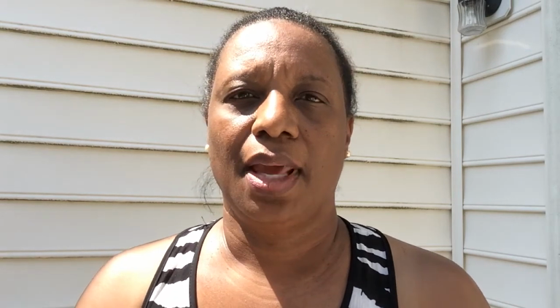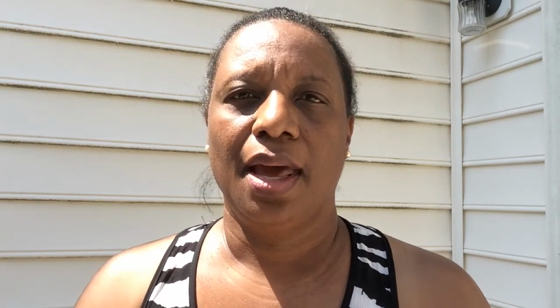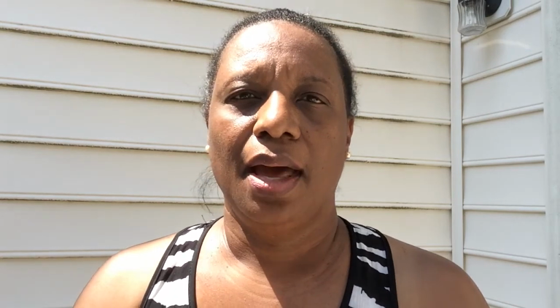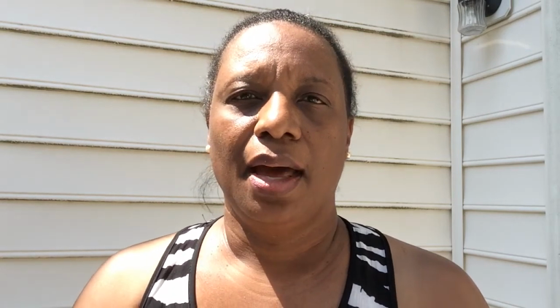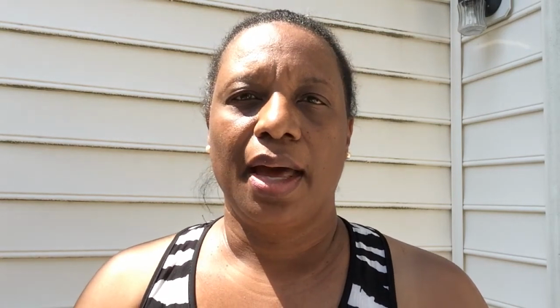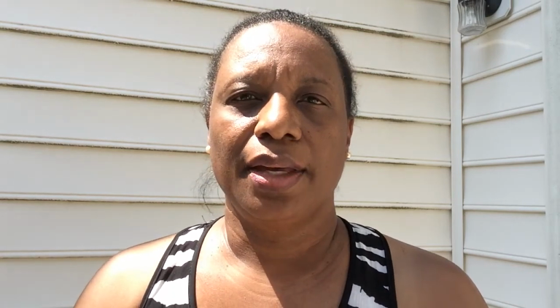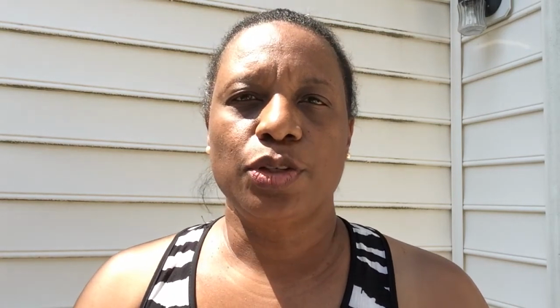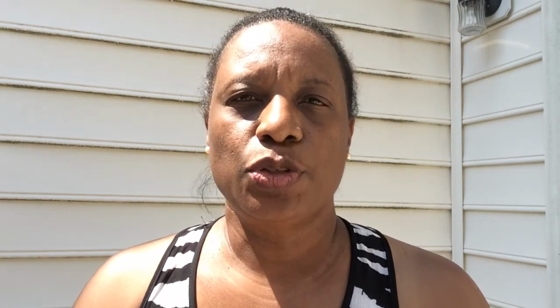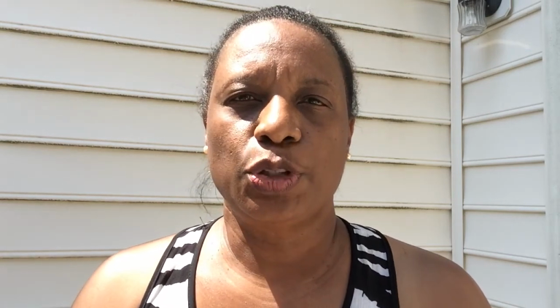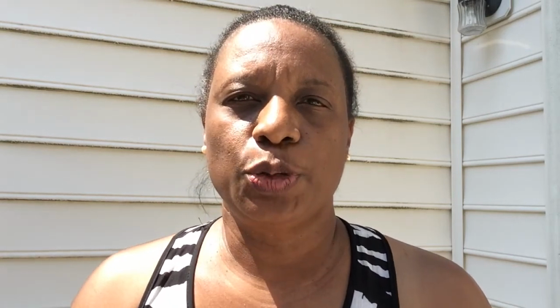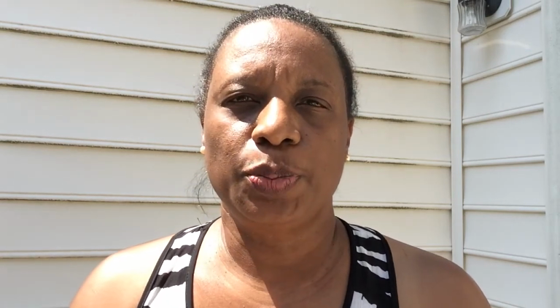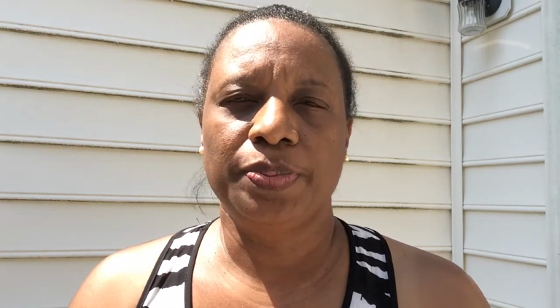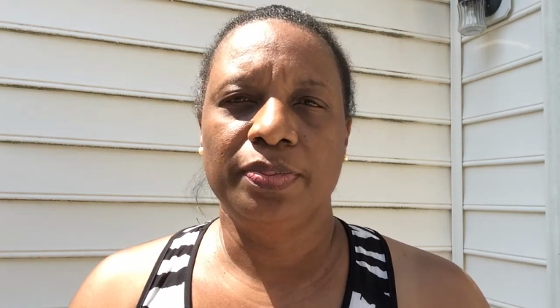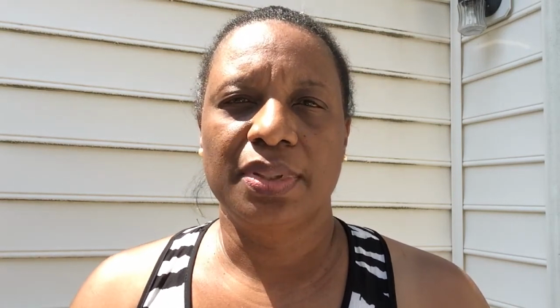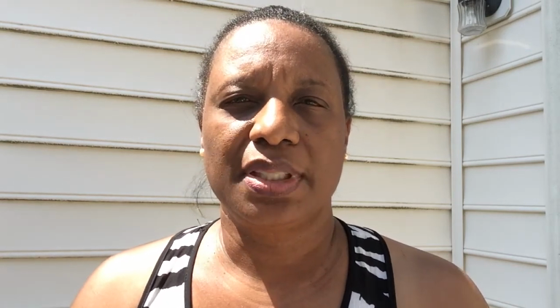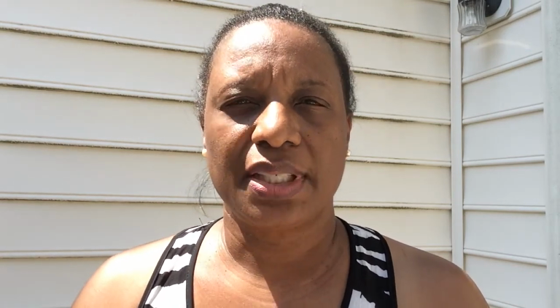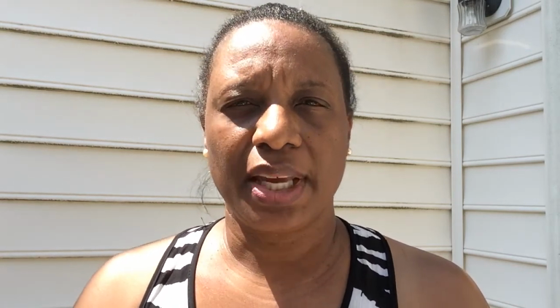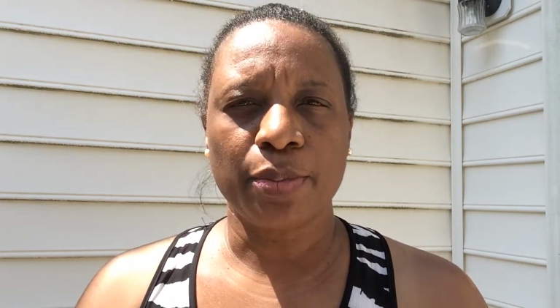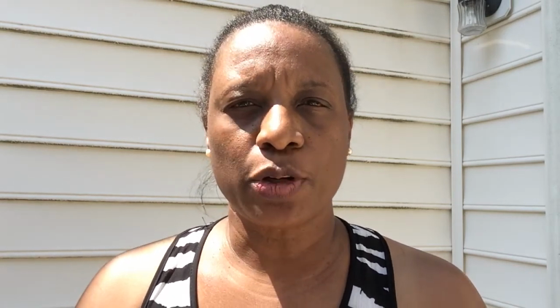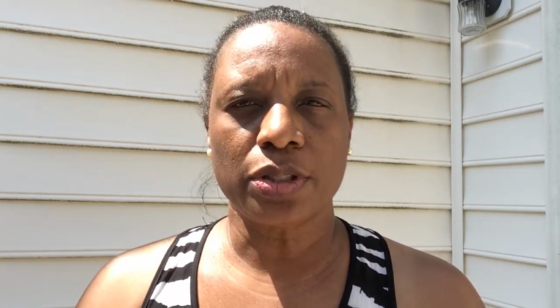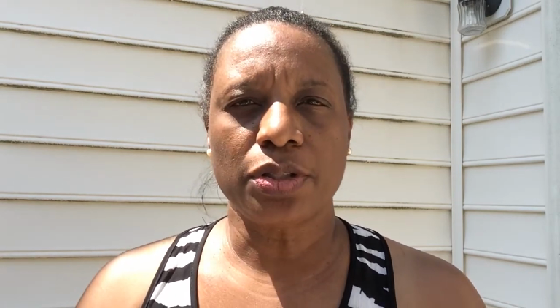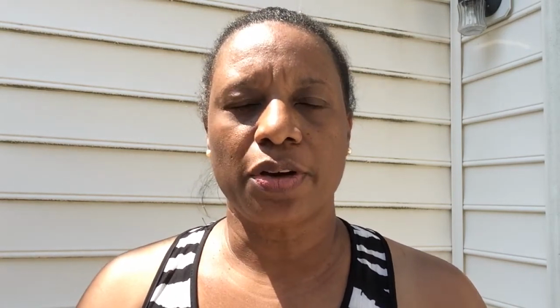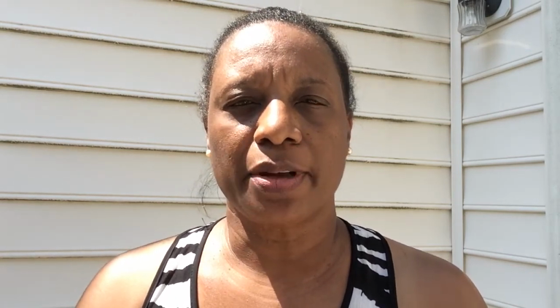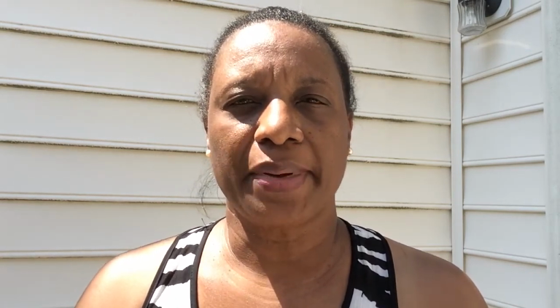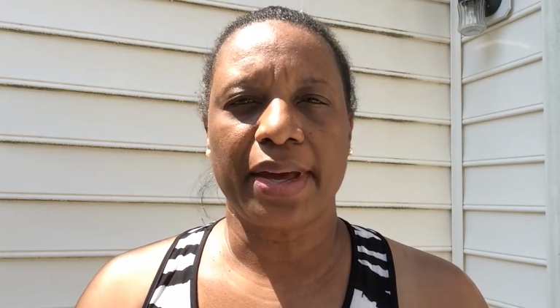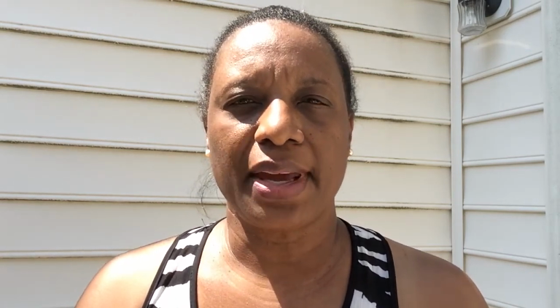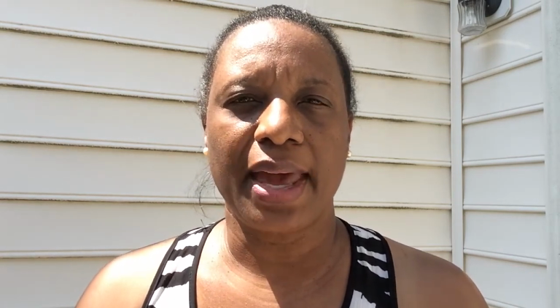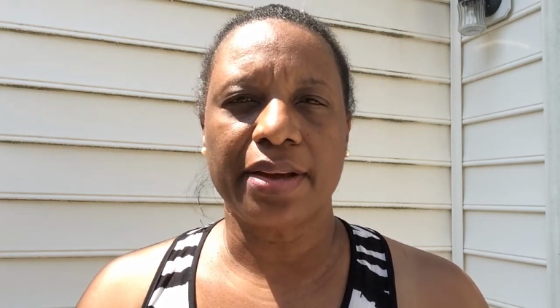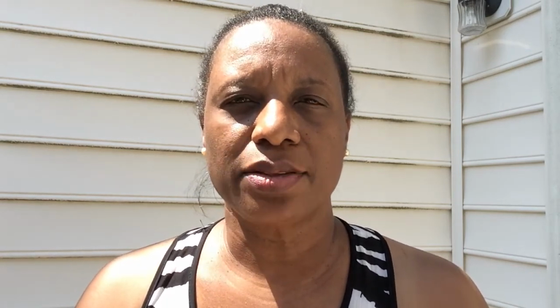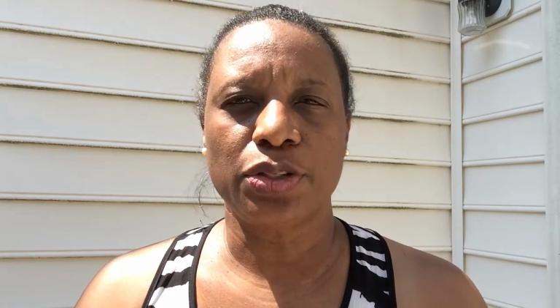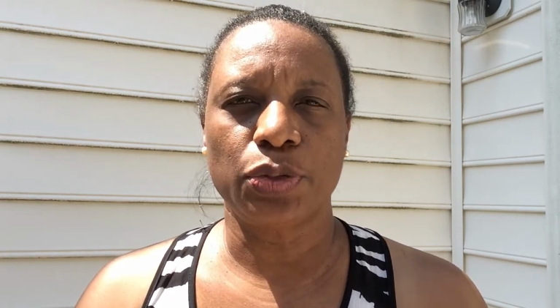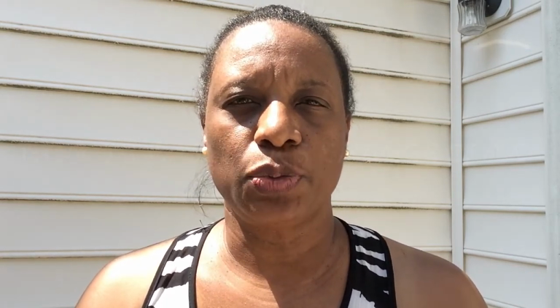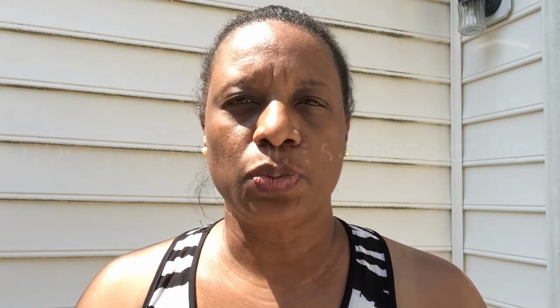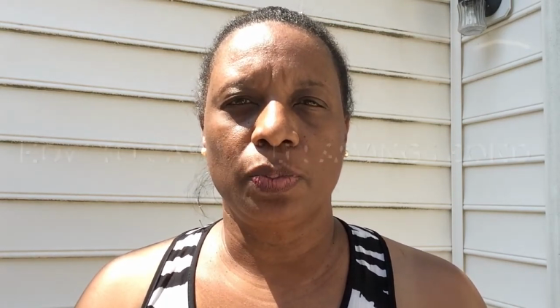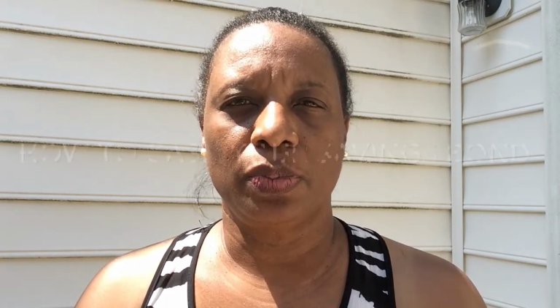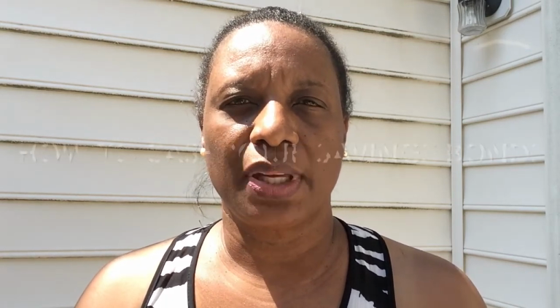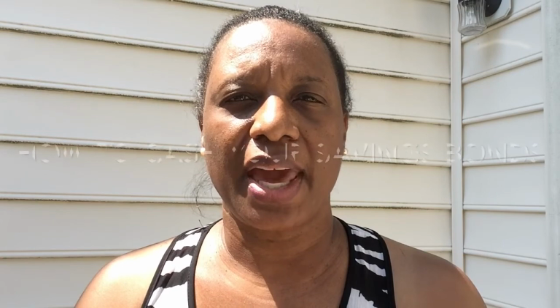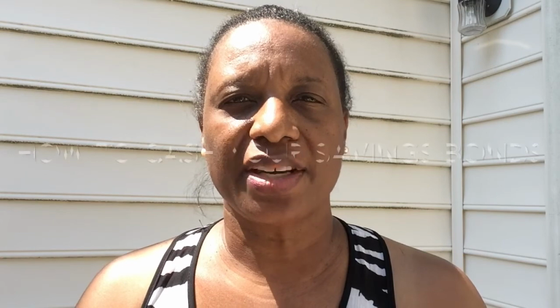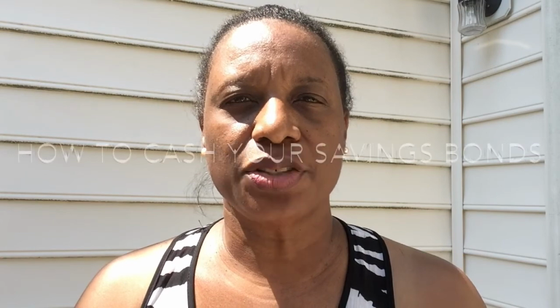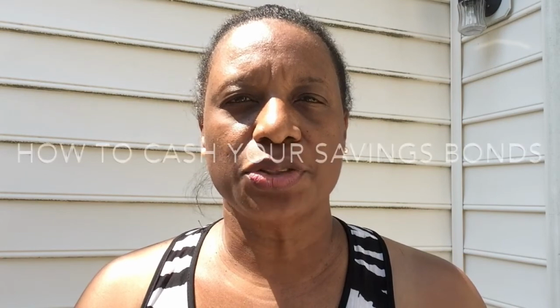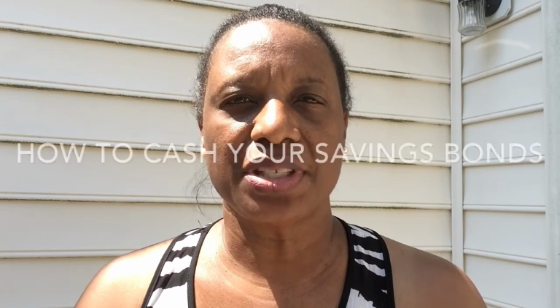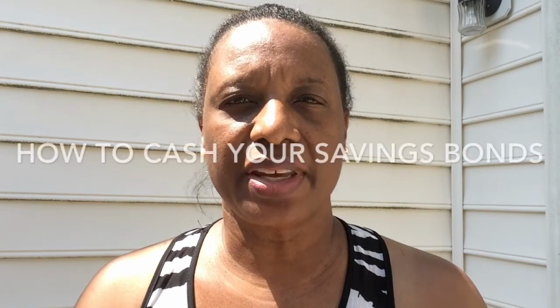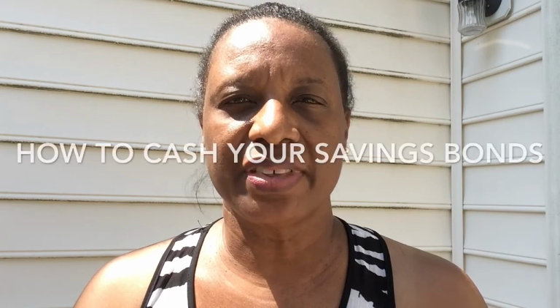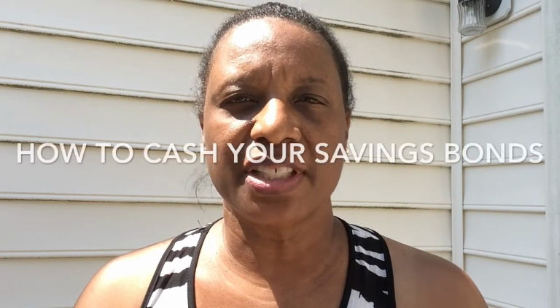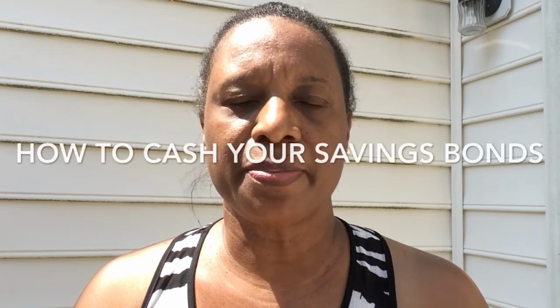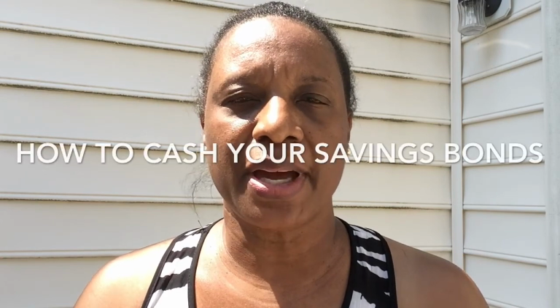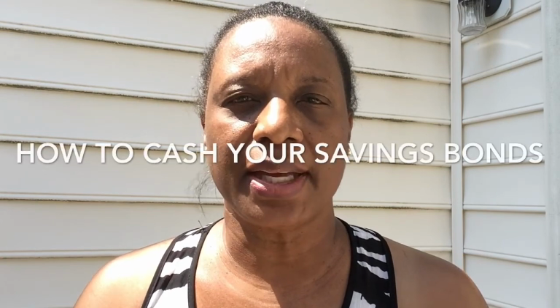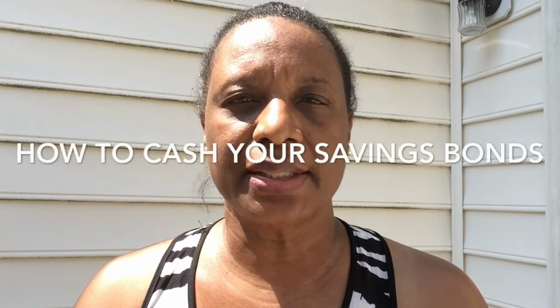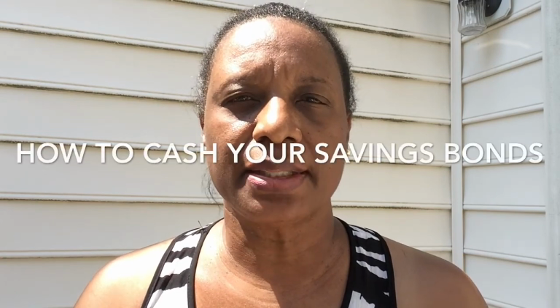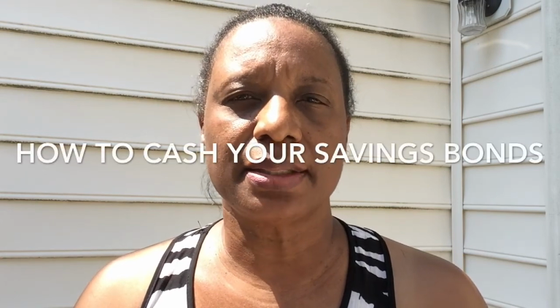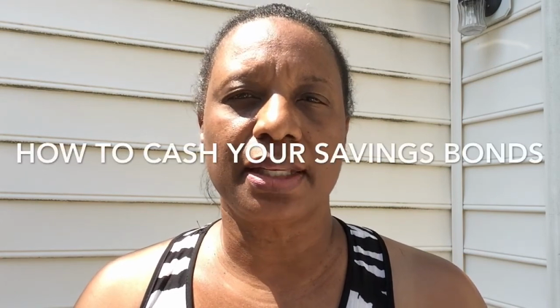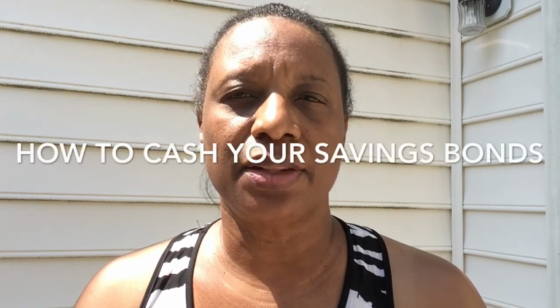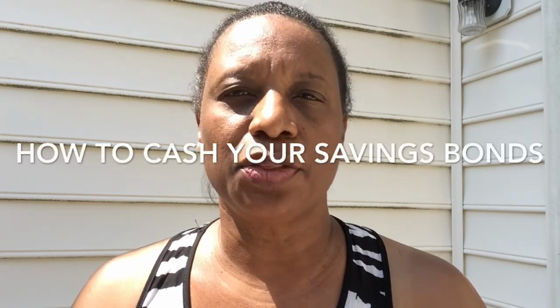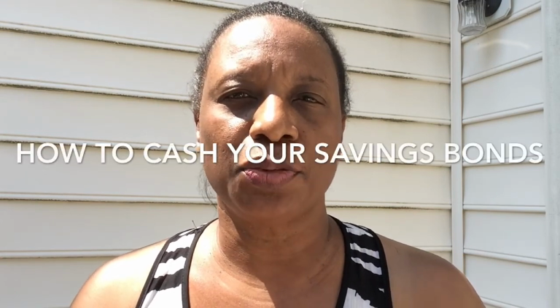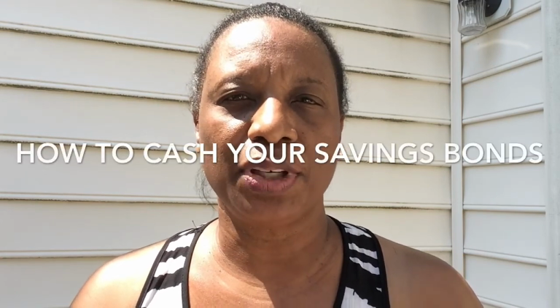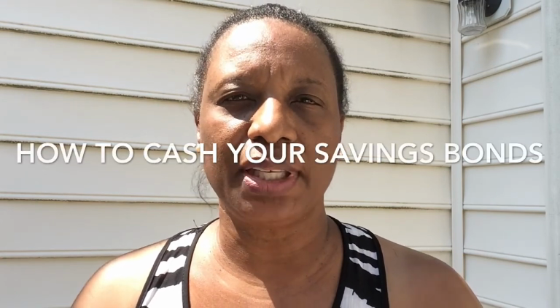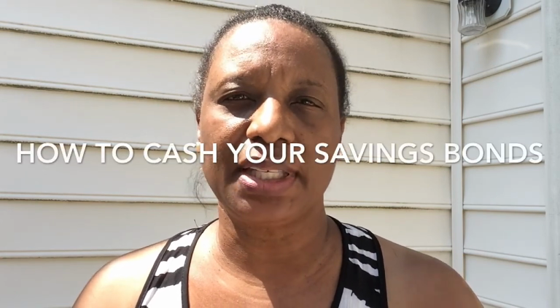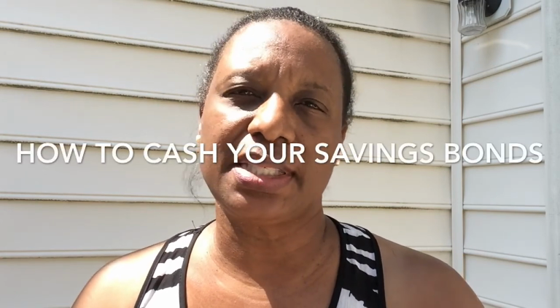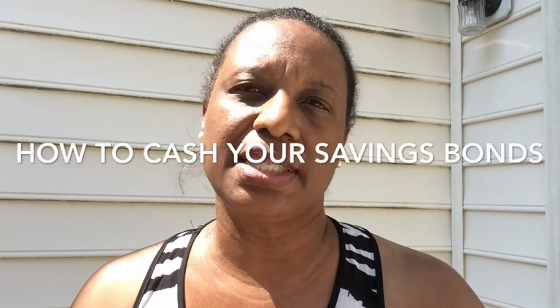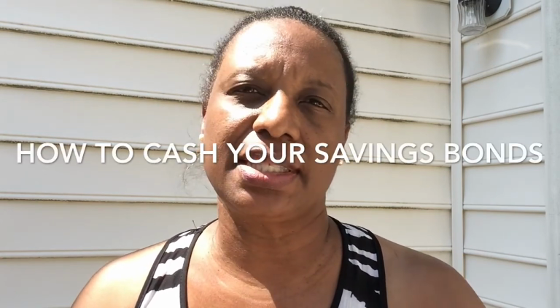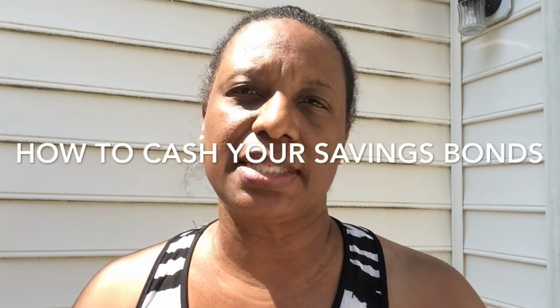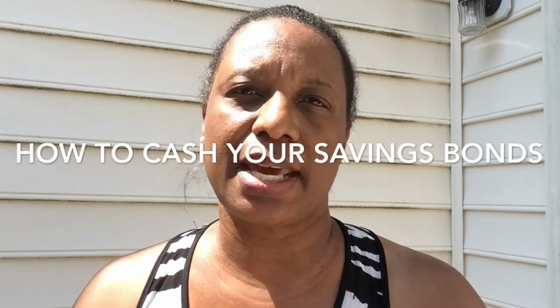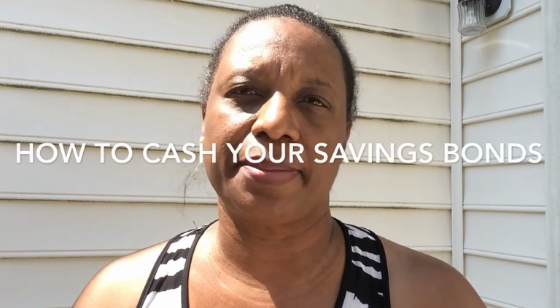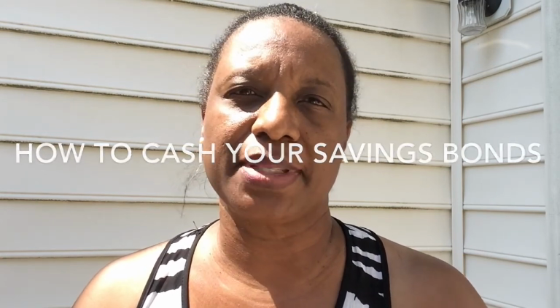Hi YouTube. Today I'm going to talk about how to cash your savings bonds in three easy steps.